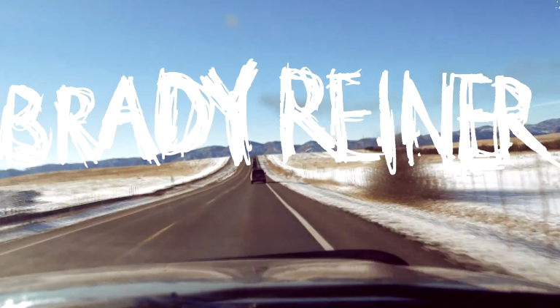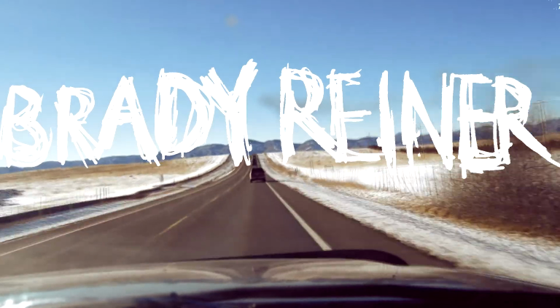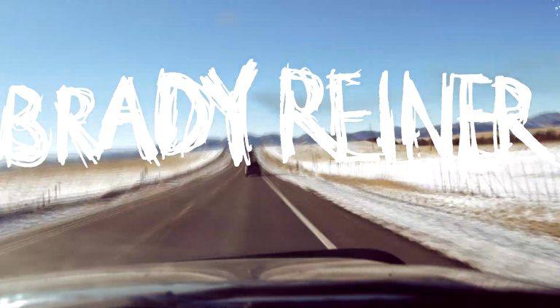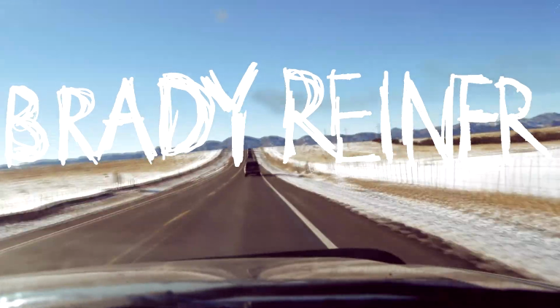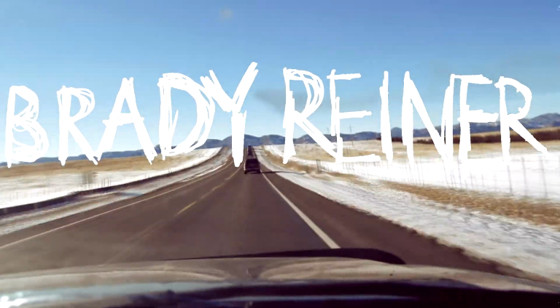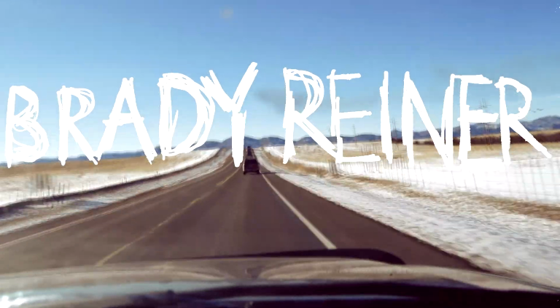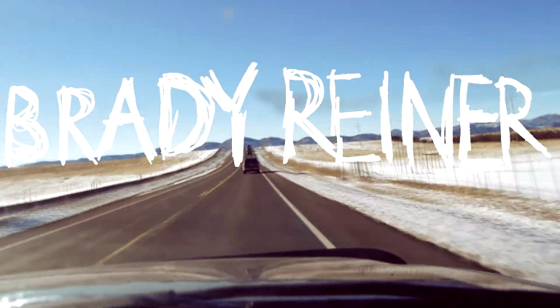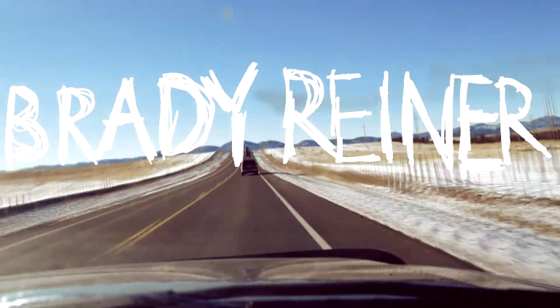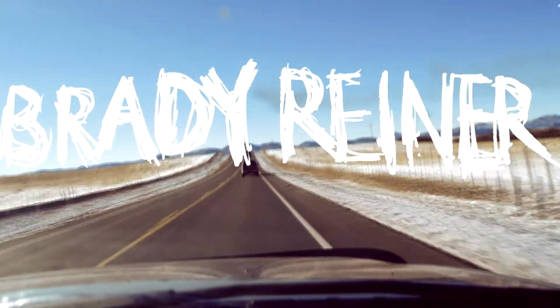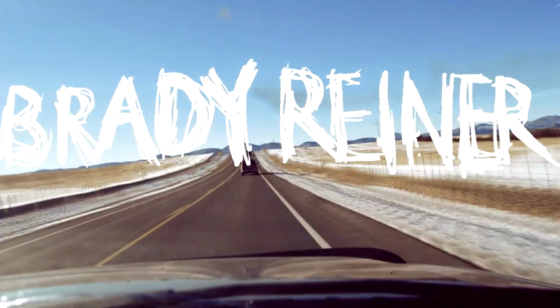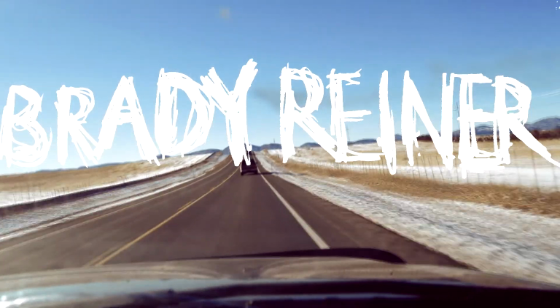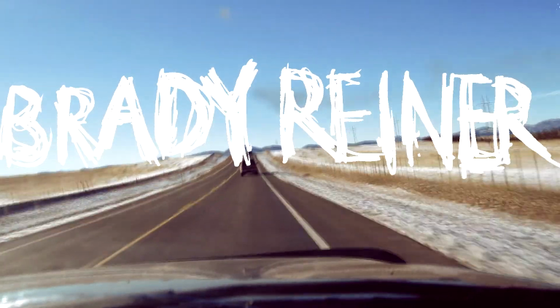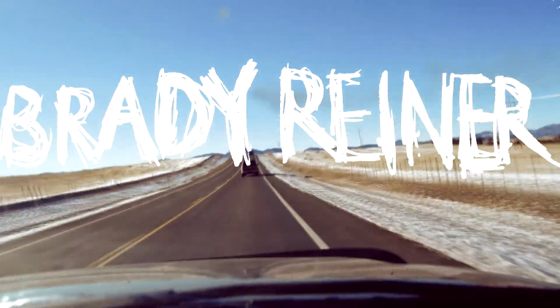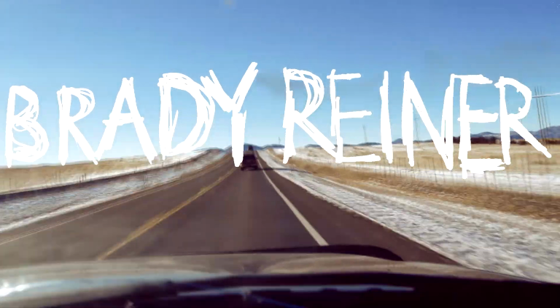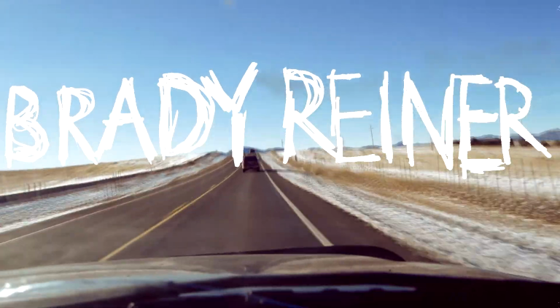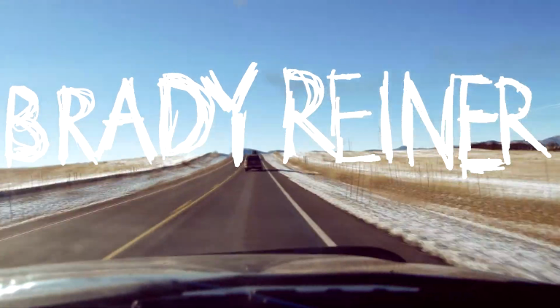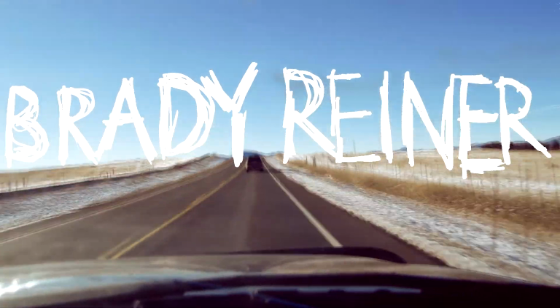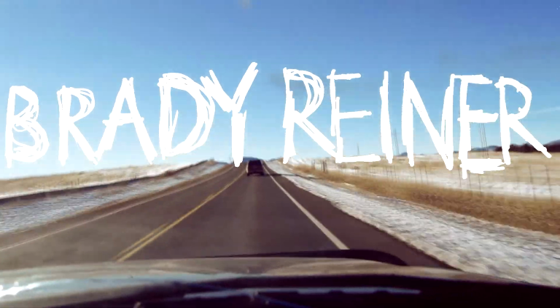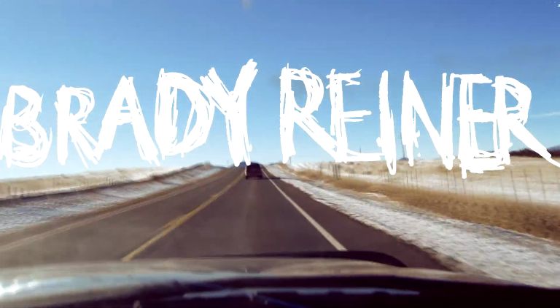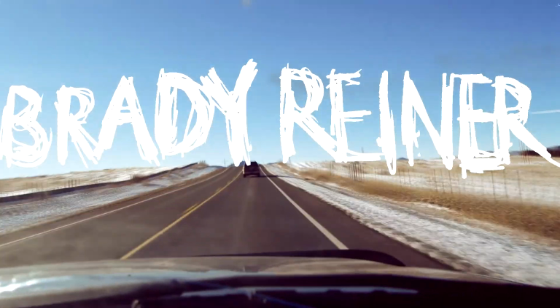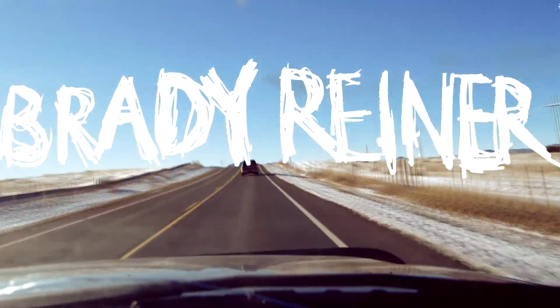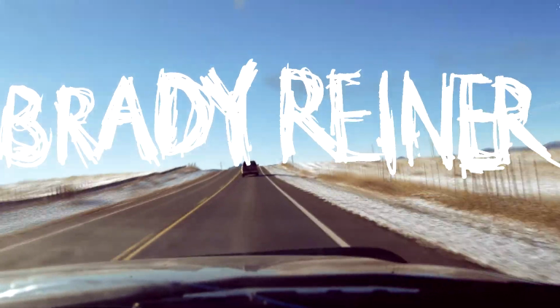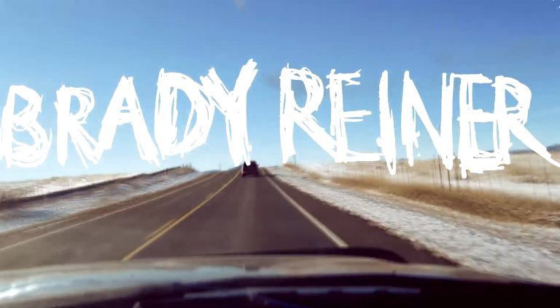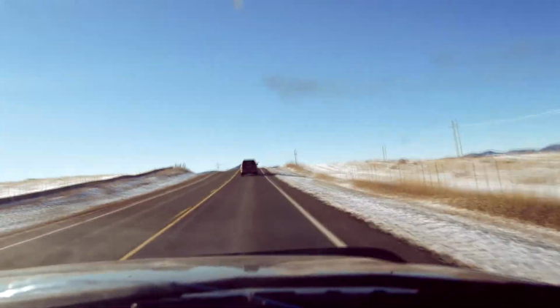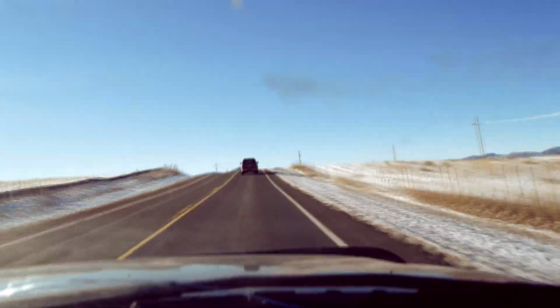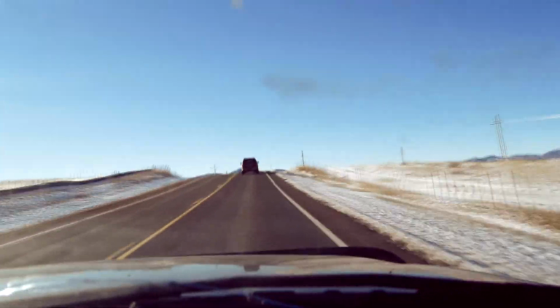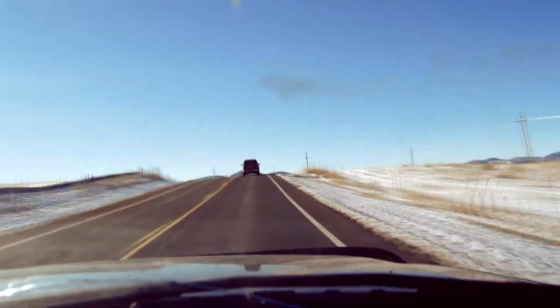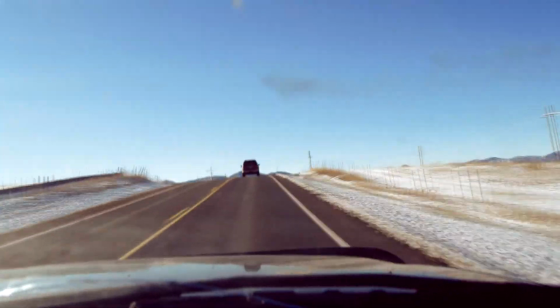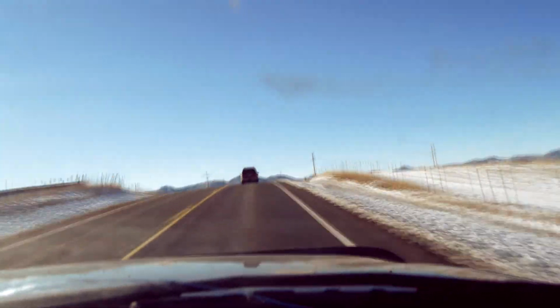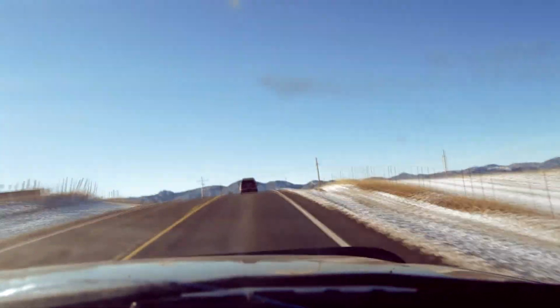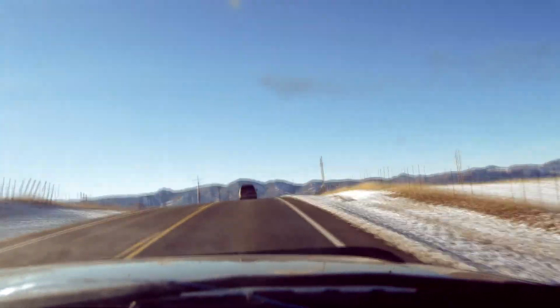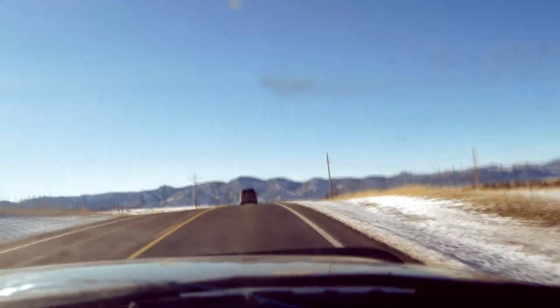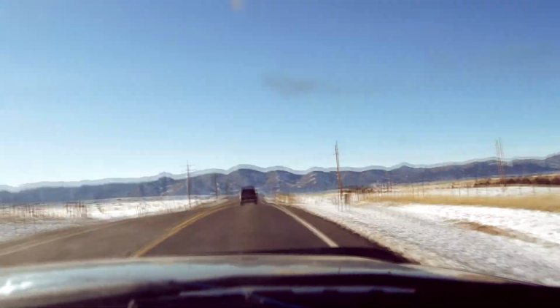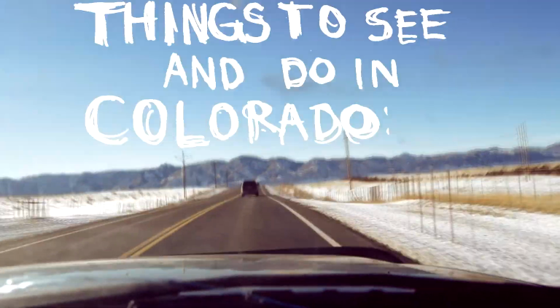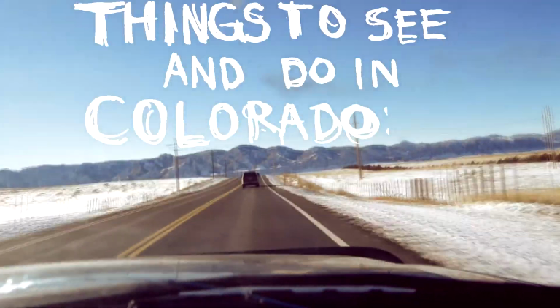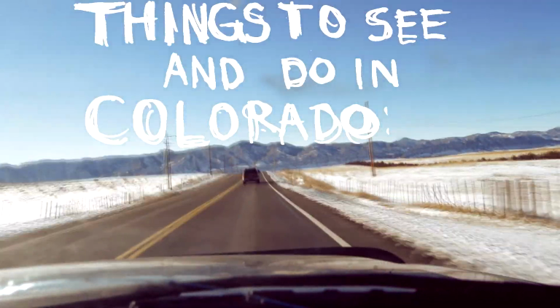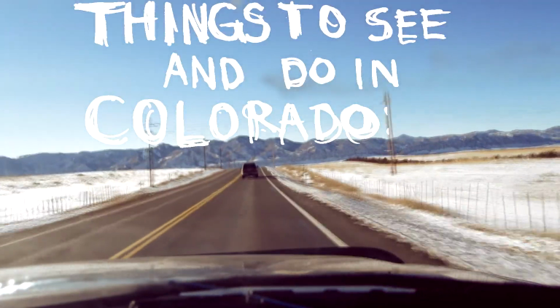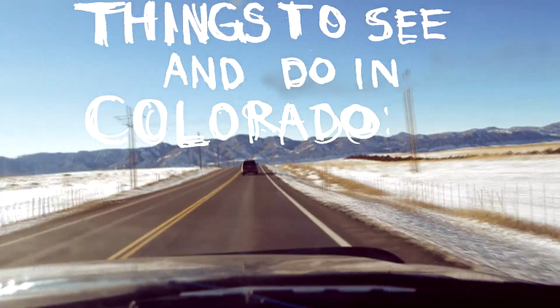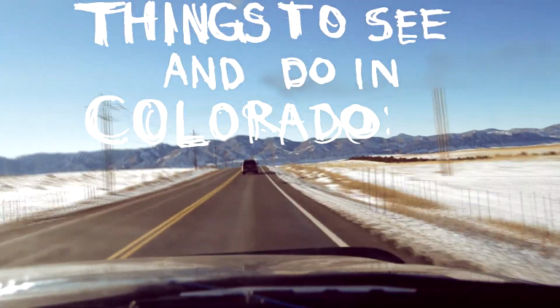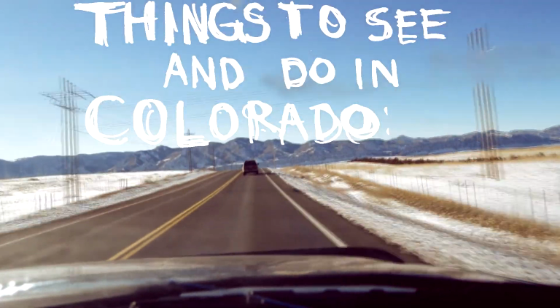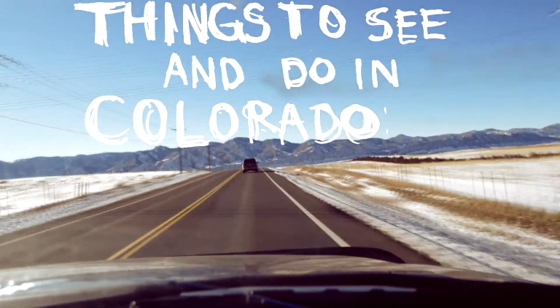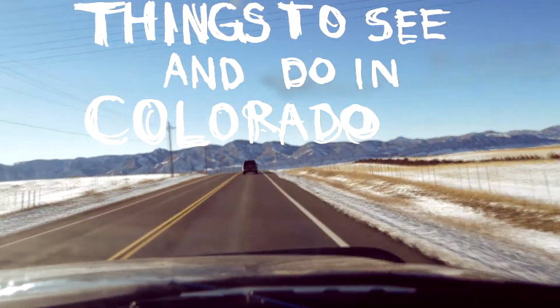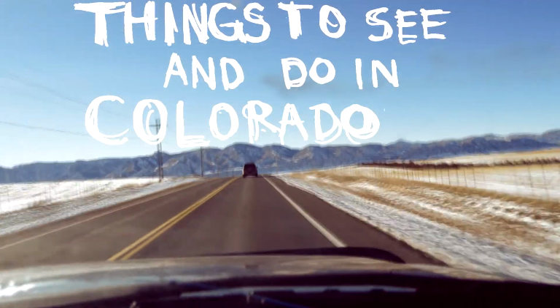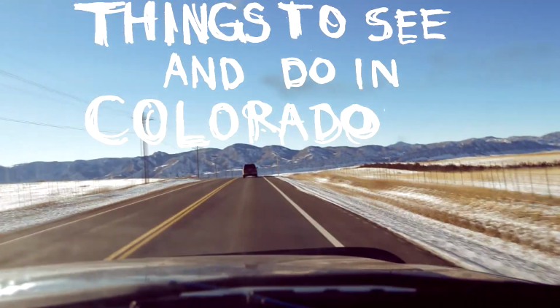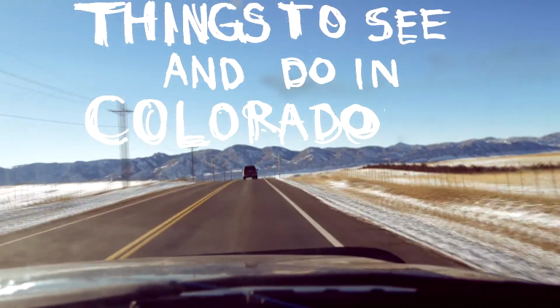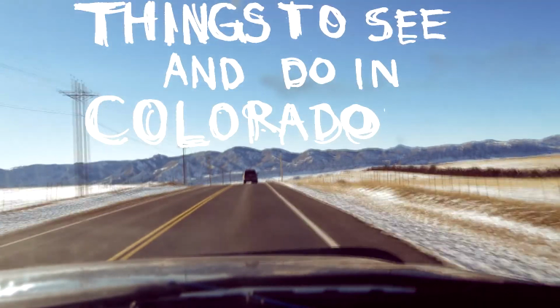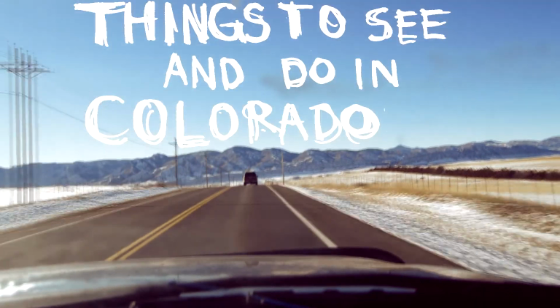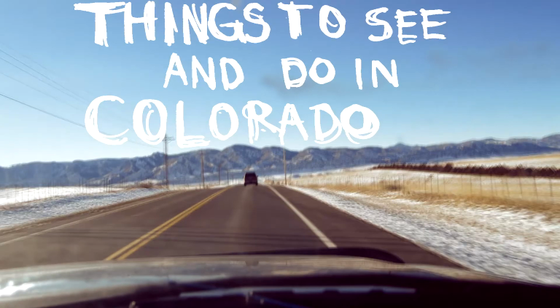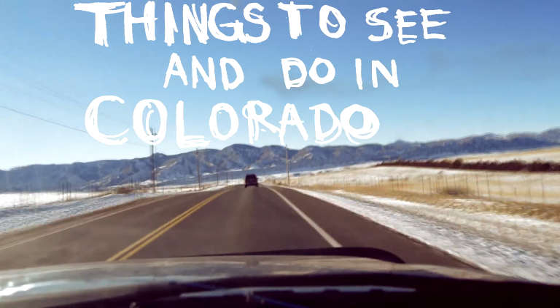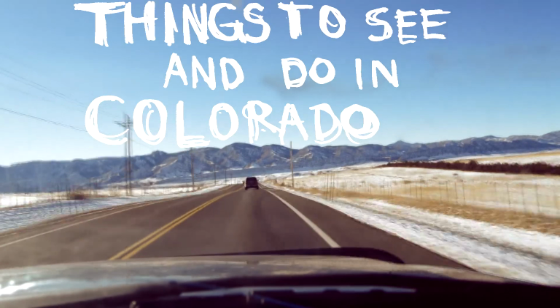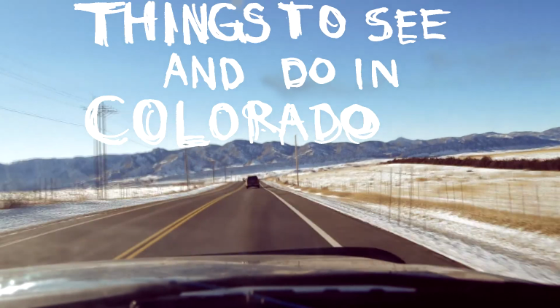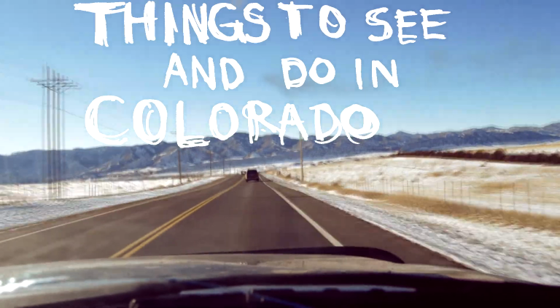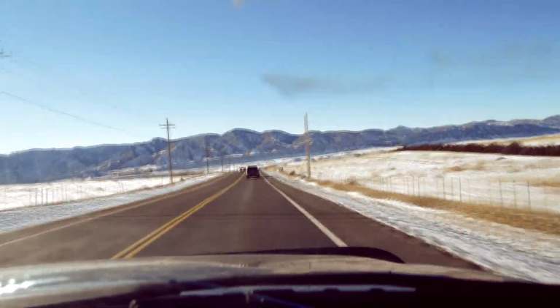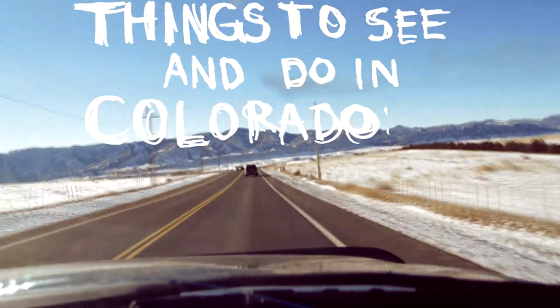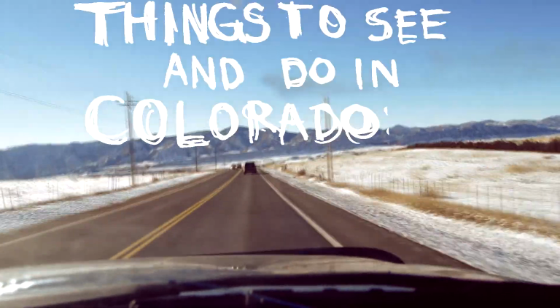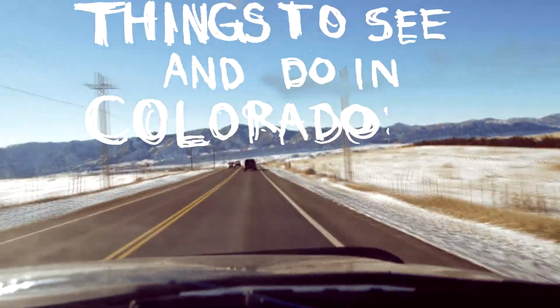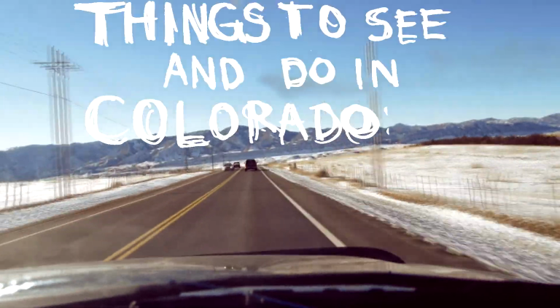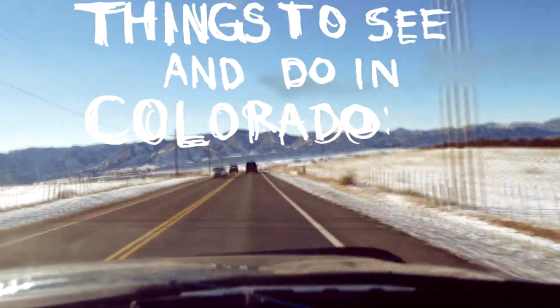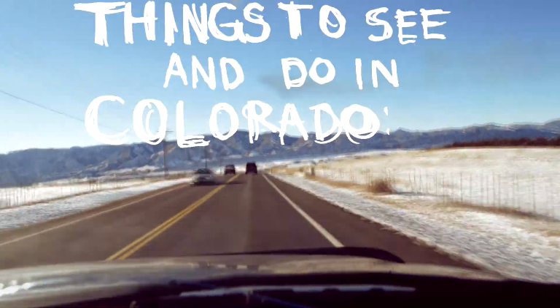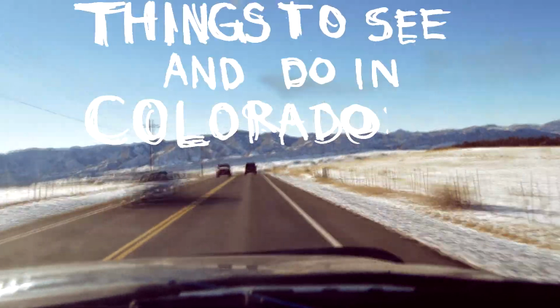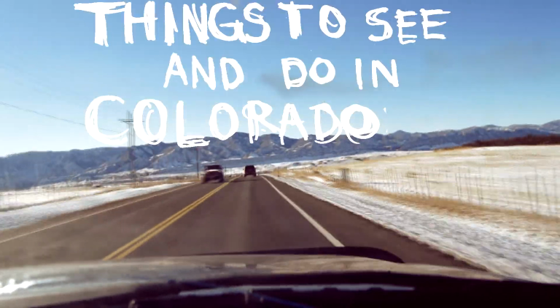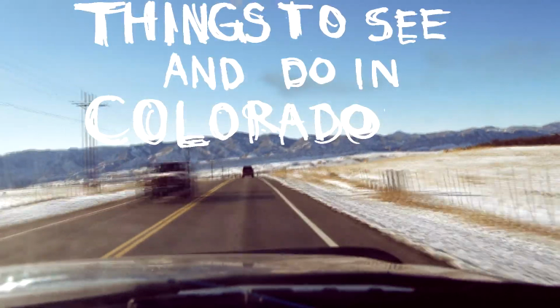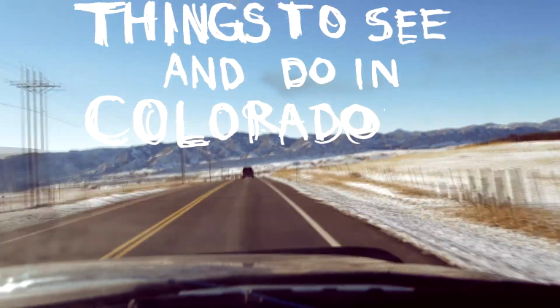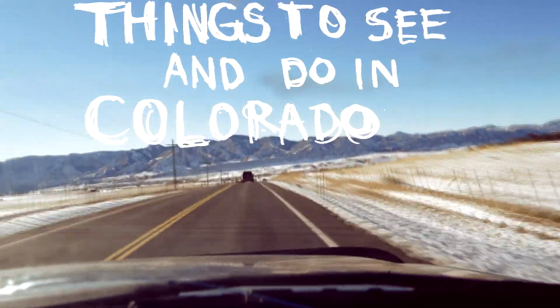Today we will be at Roxborough State Park for the first episode of Things to See and Do in Colorado. Let's do this.